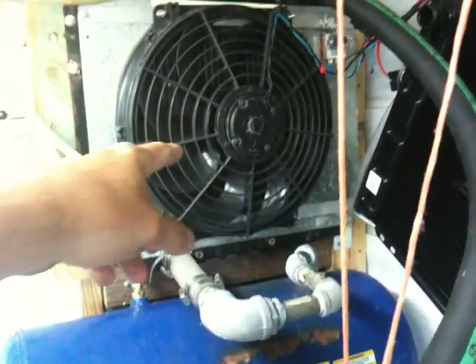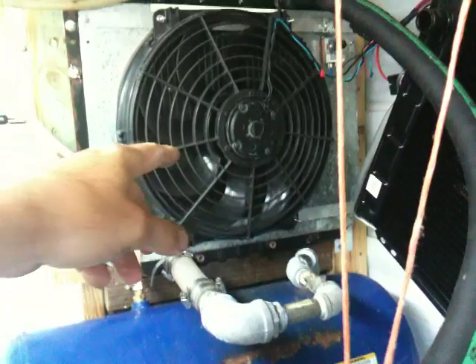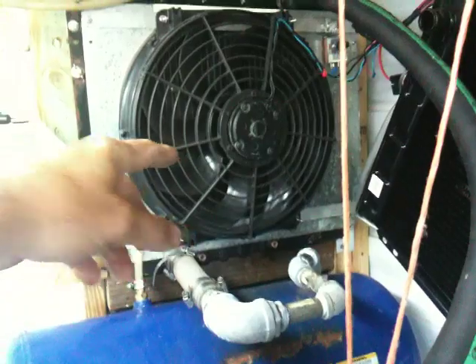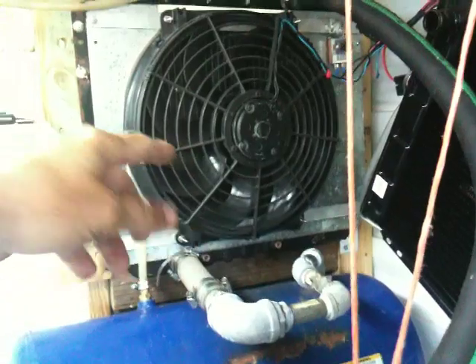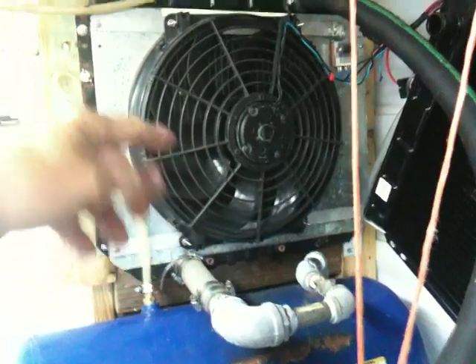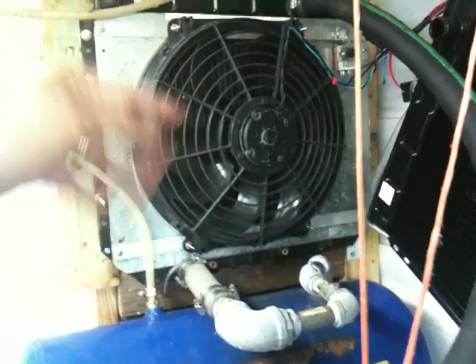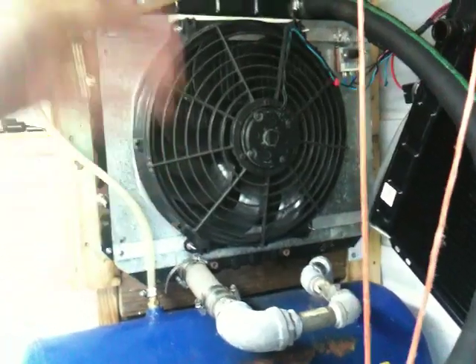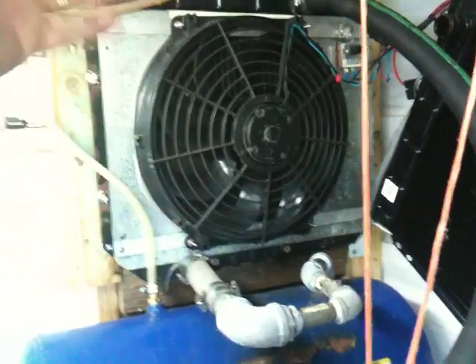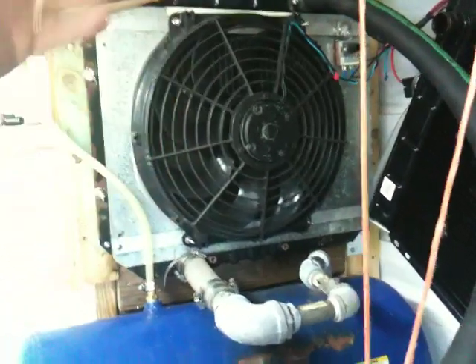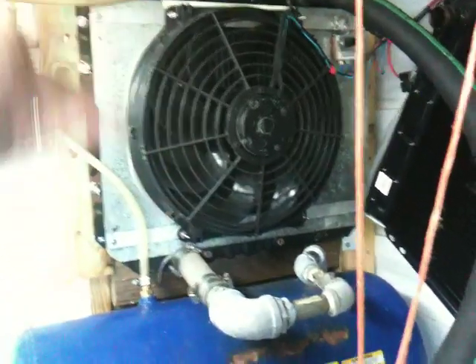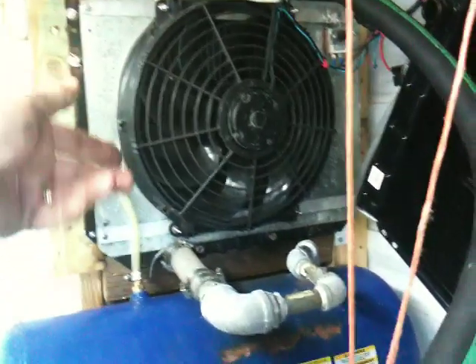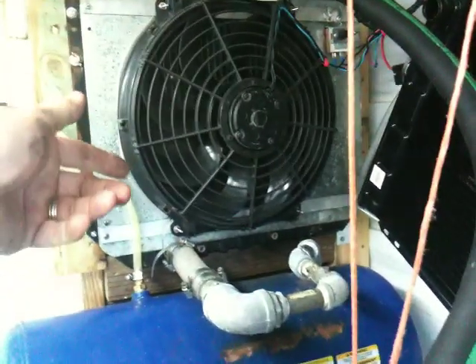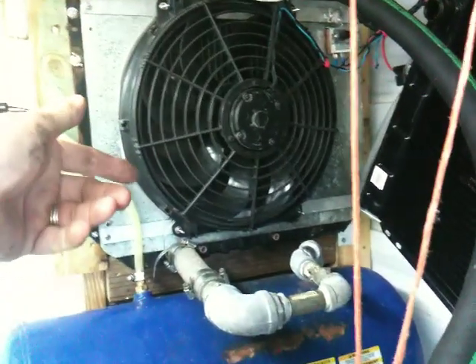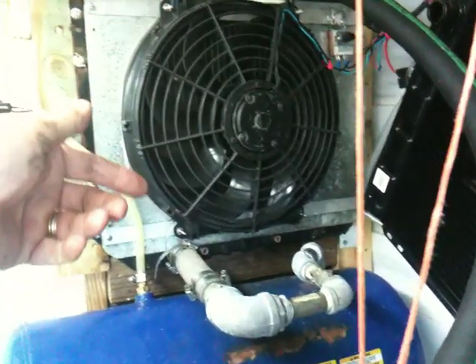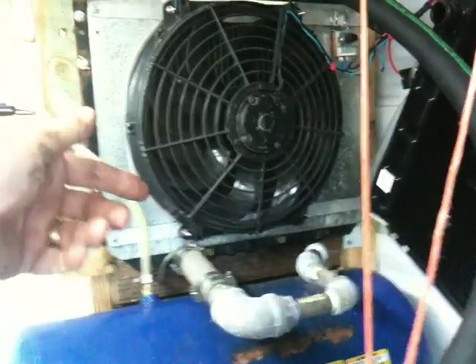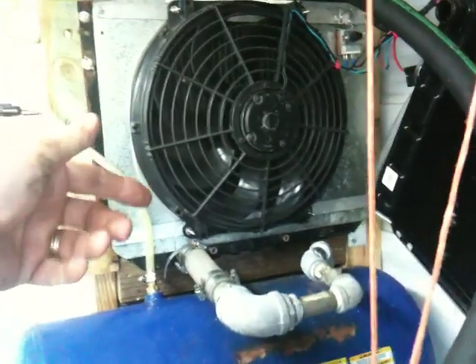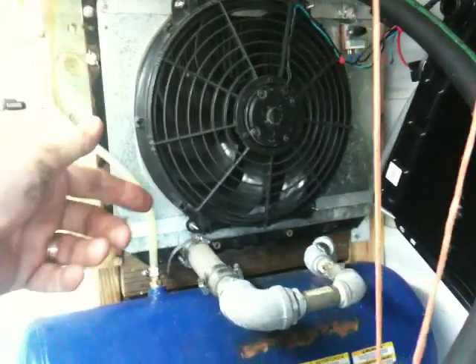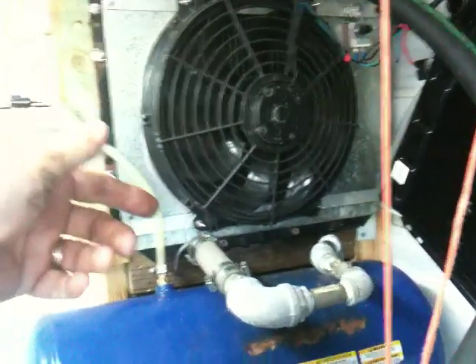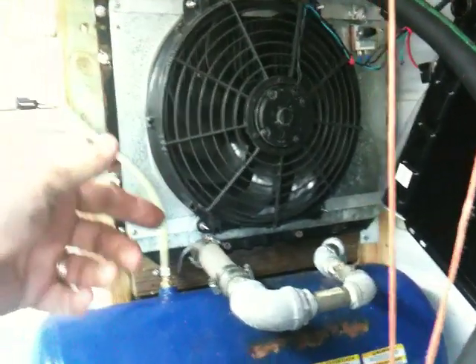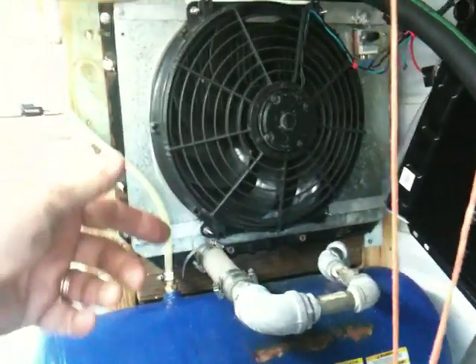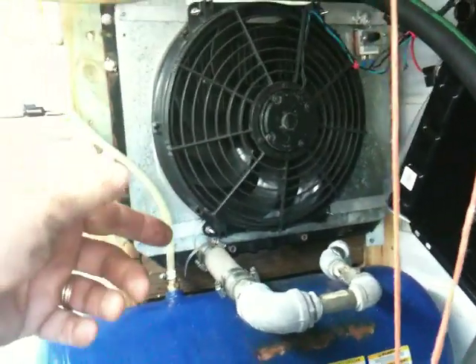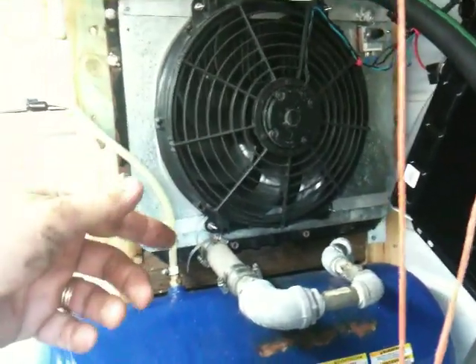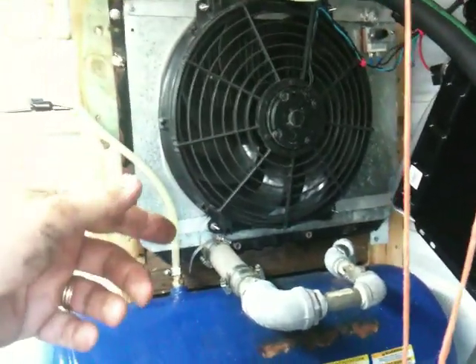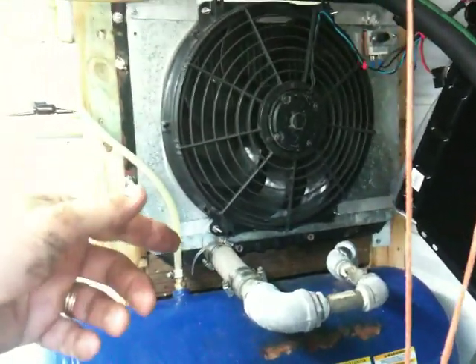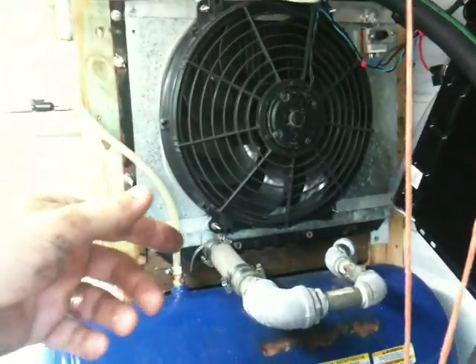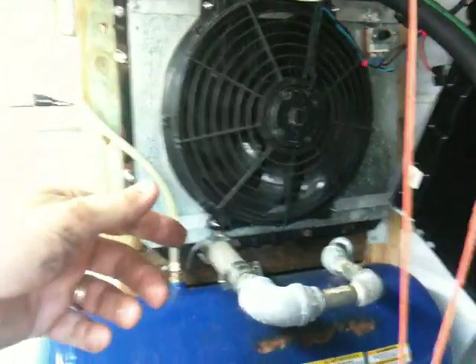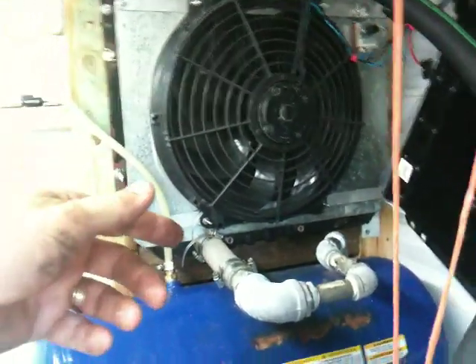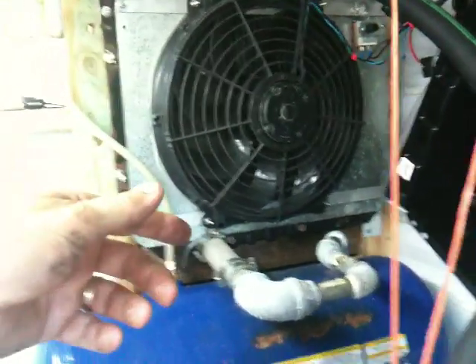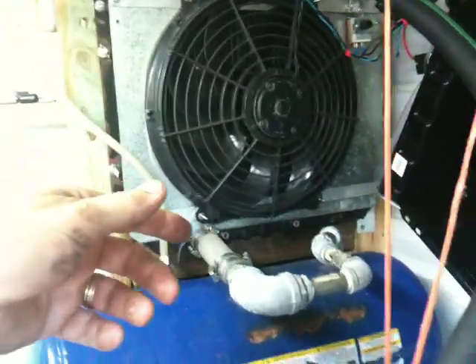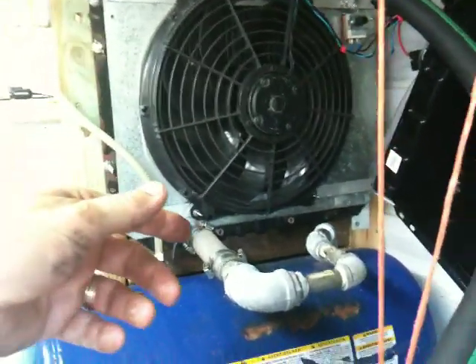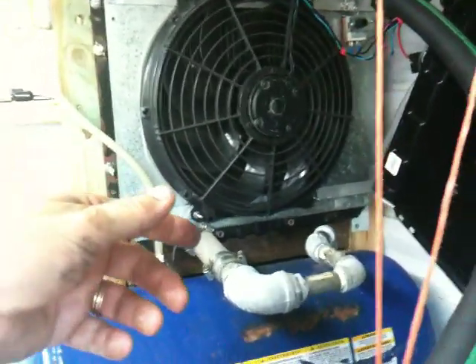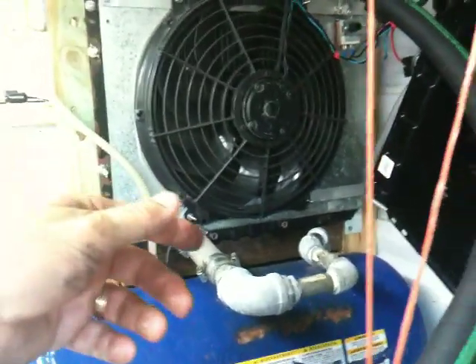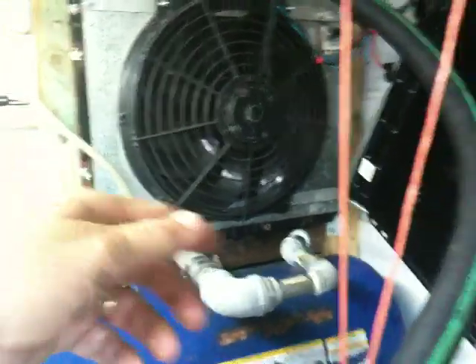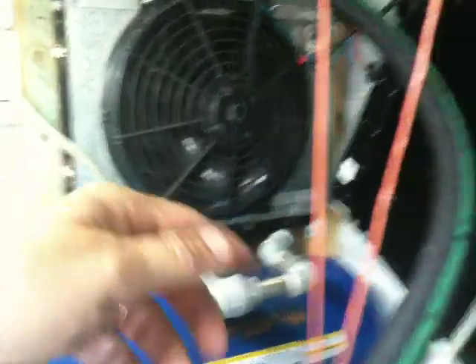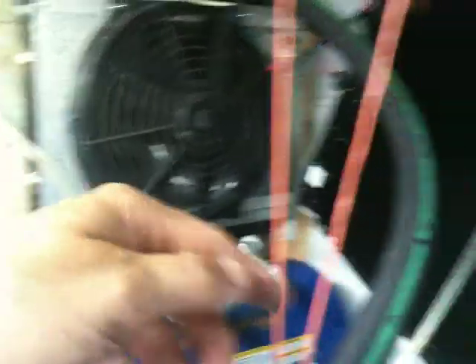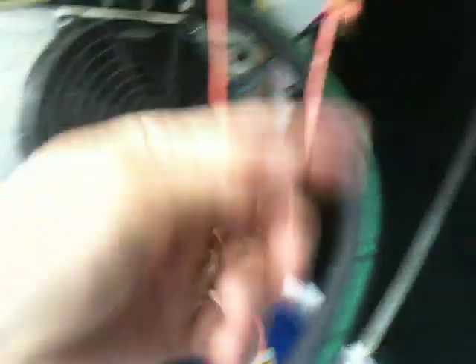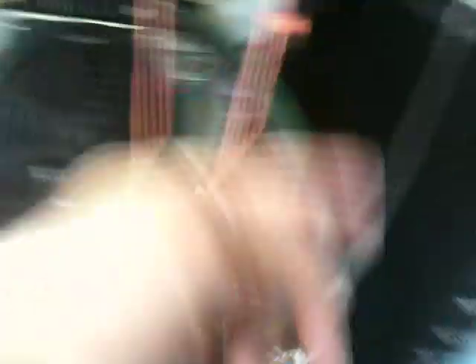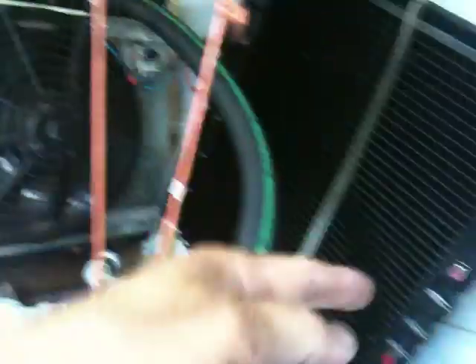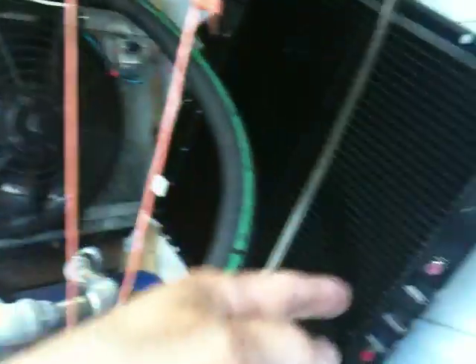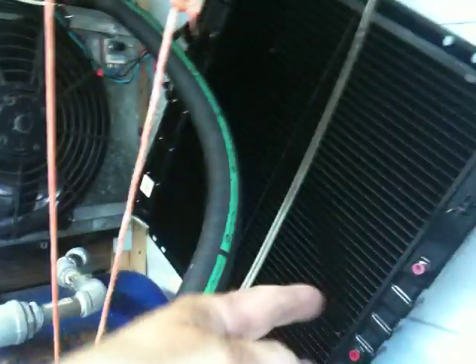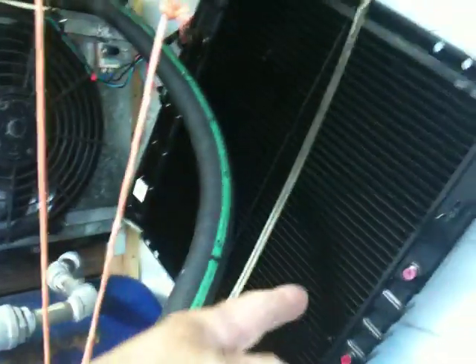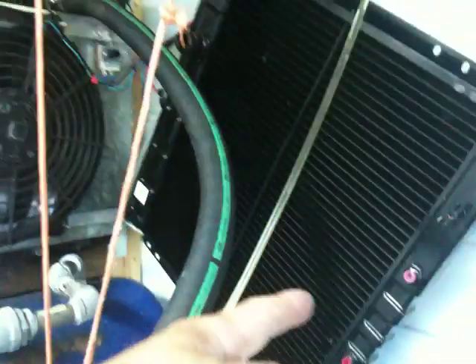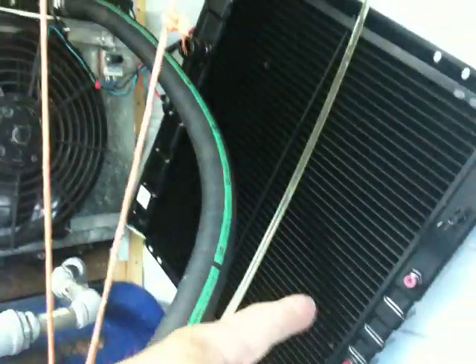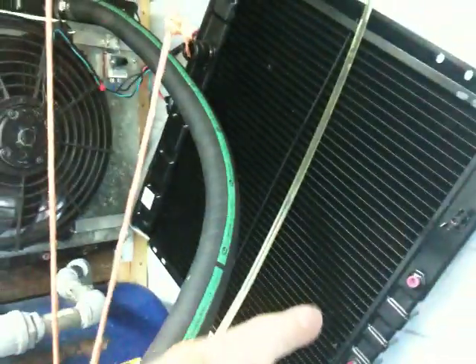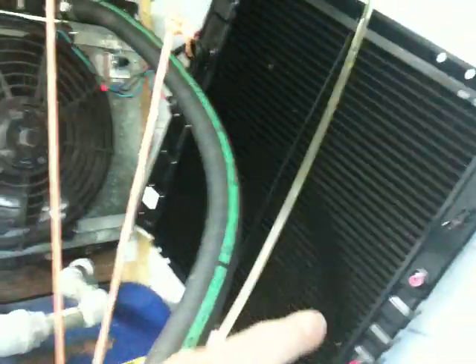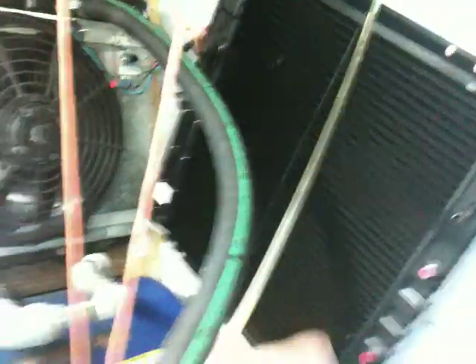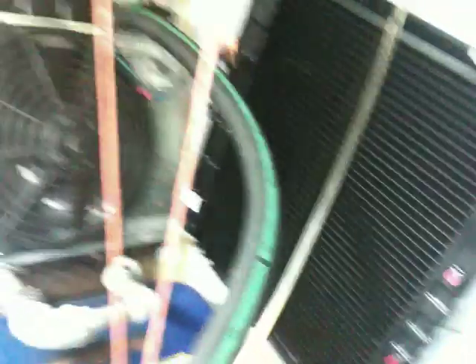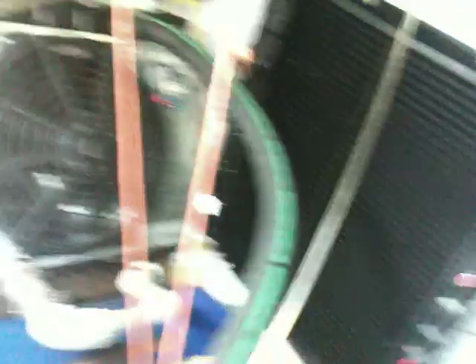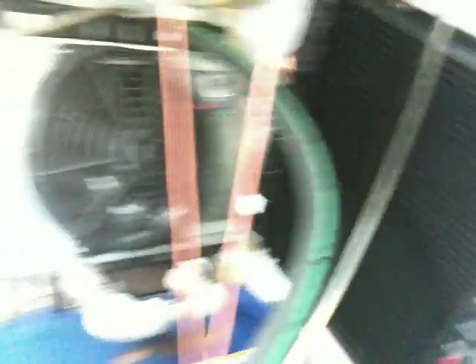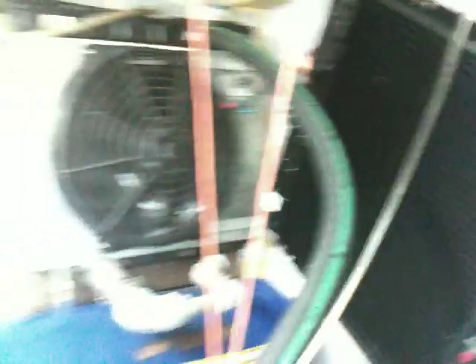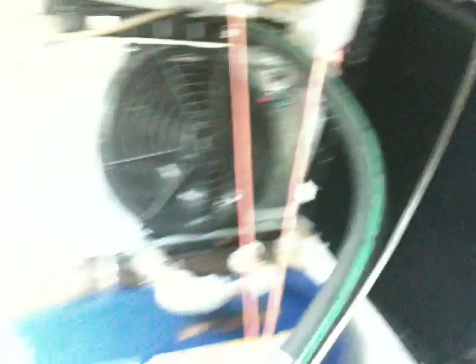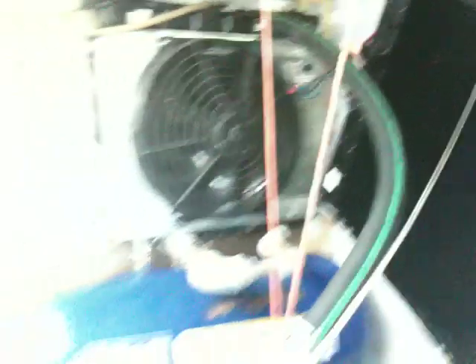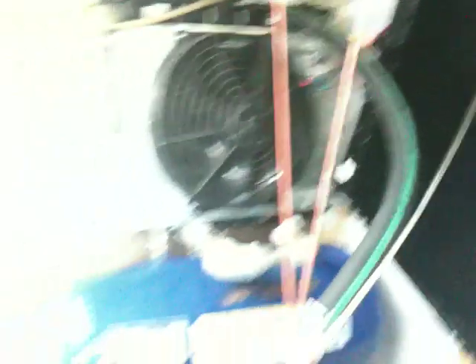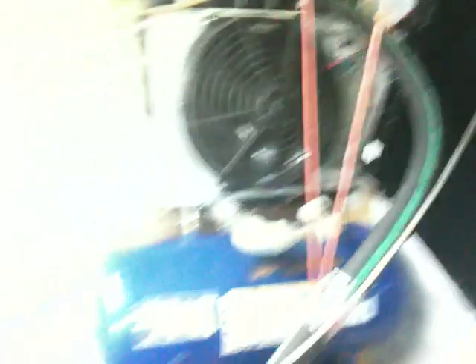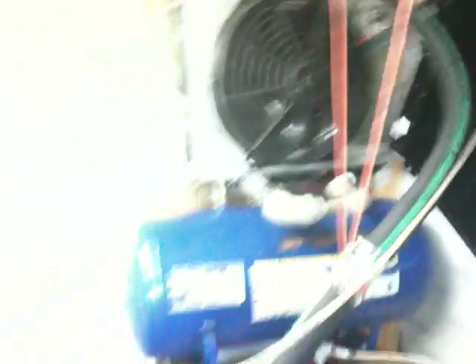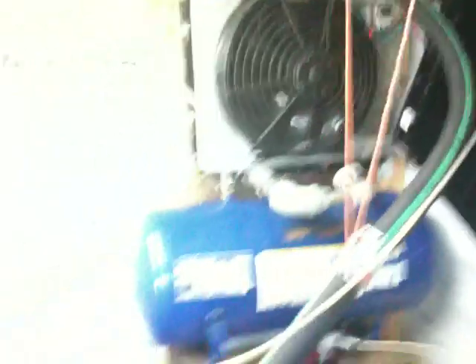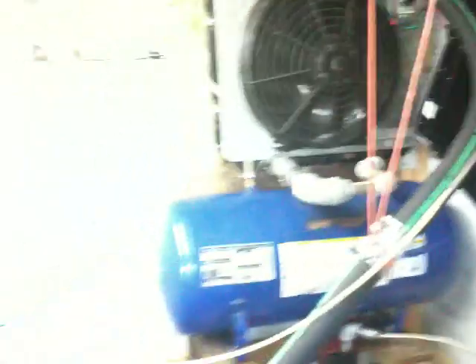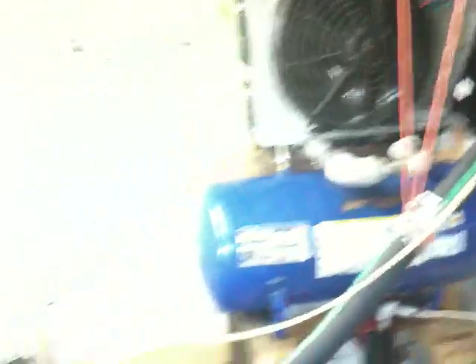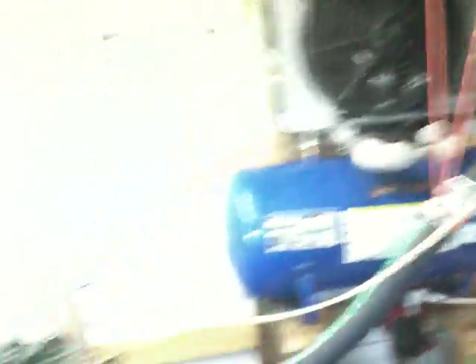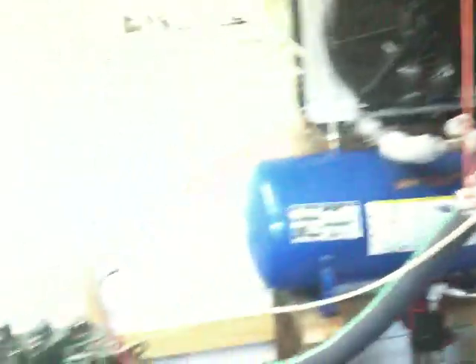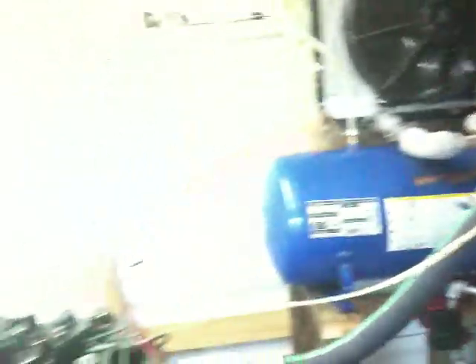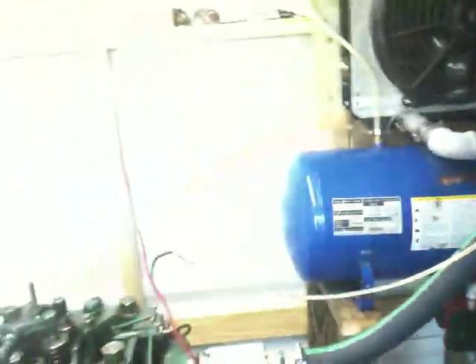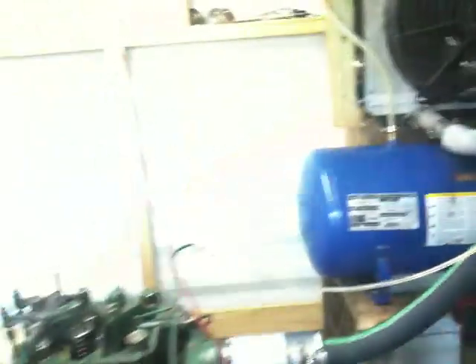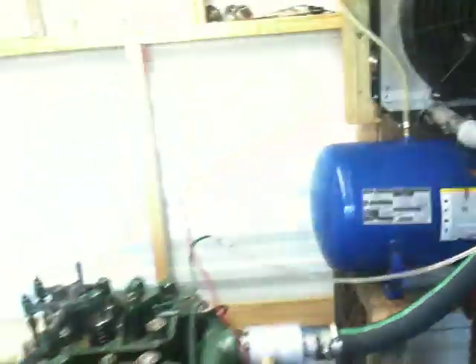On the other side of that there's another fan, so he's got backup cooling fans, and of course he even has a spare radiator hanging here ready for hurricane season.